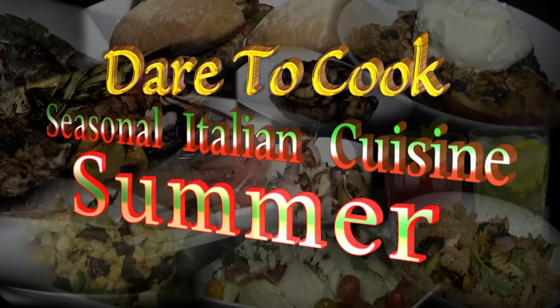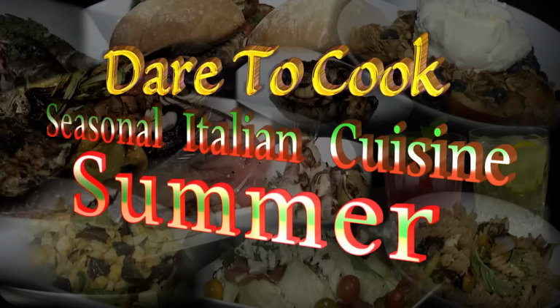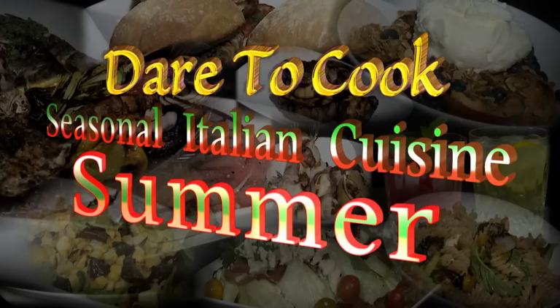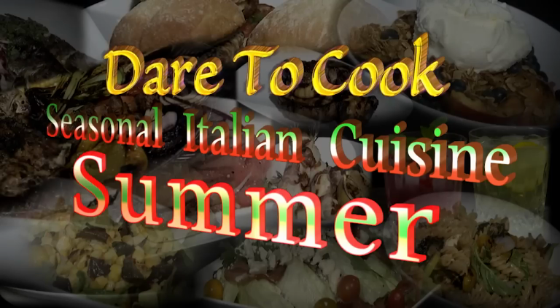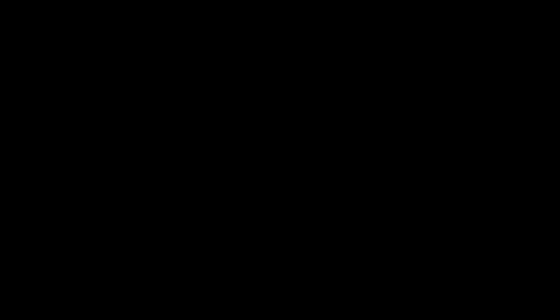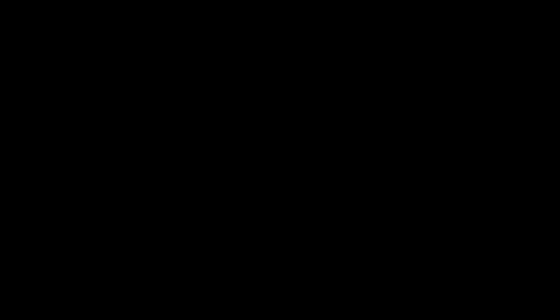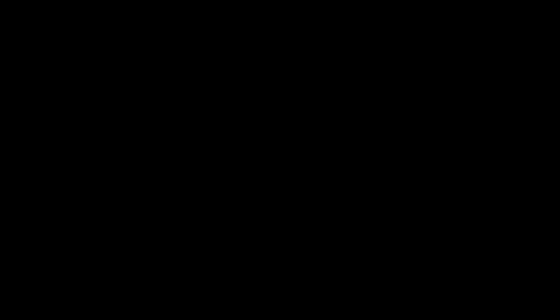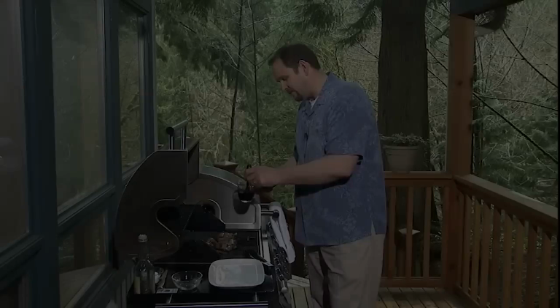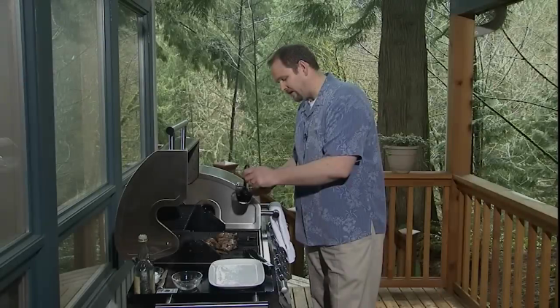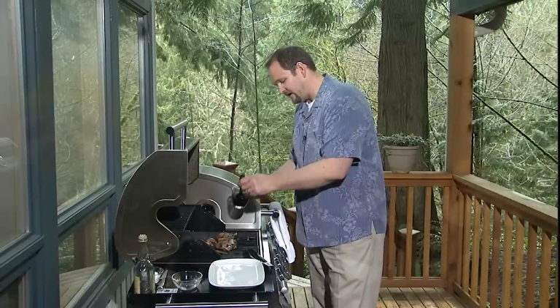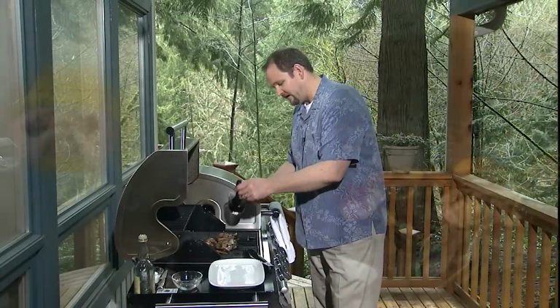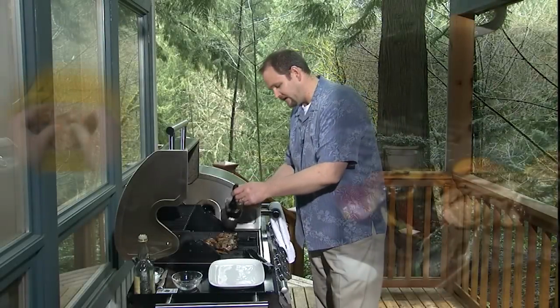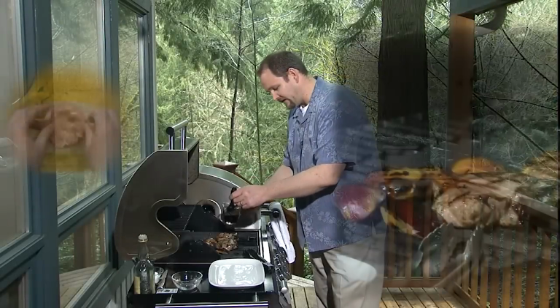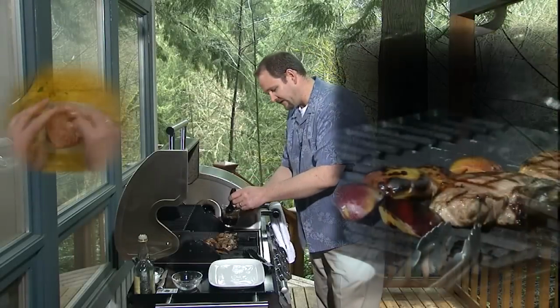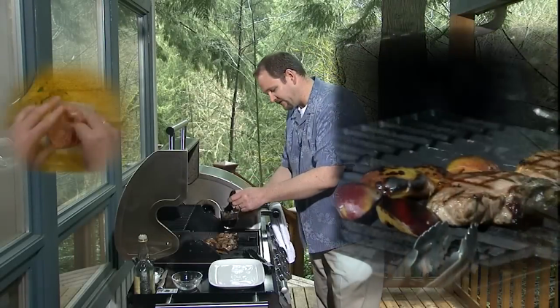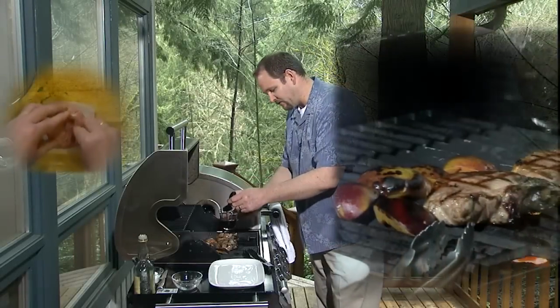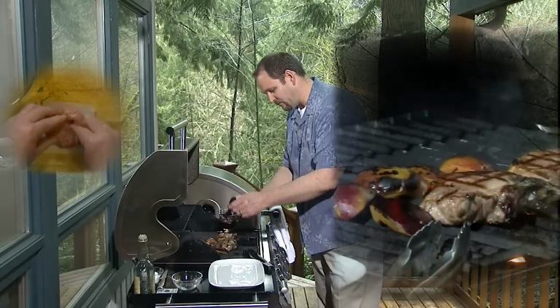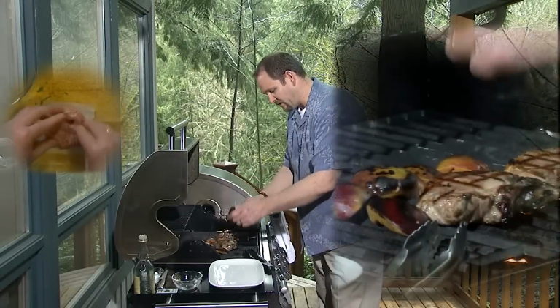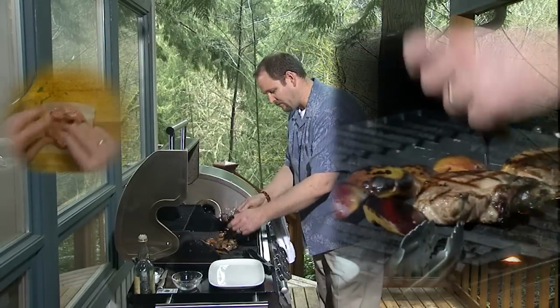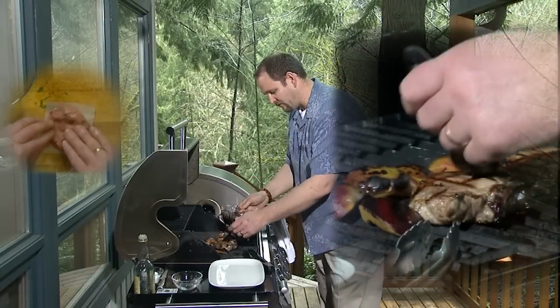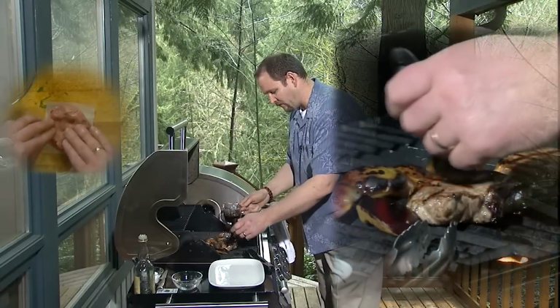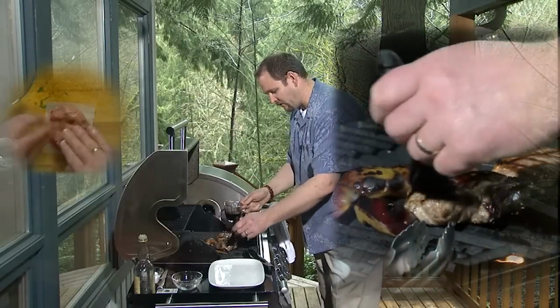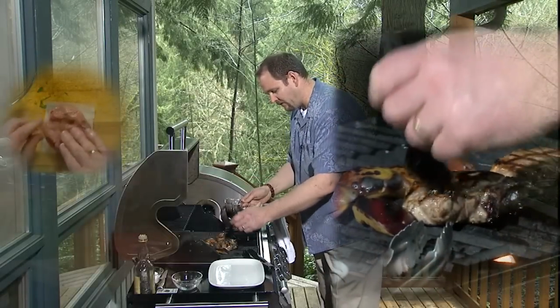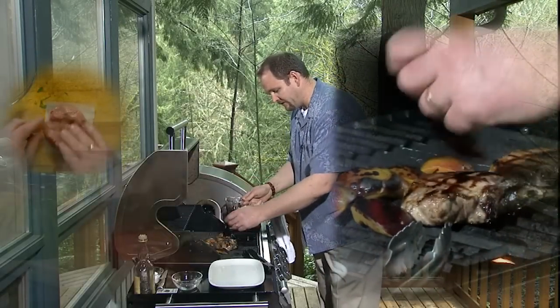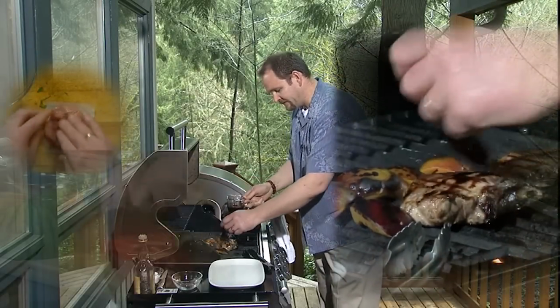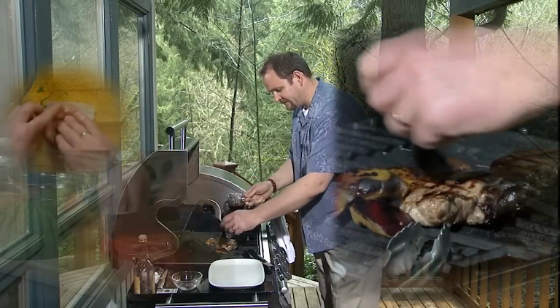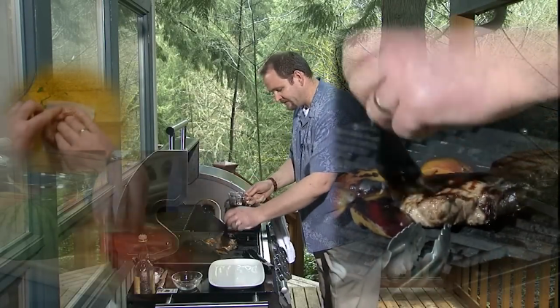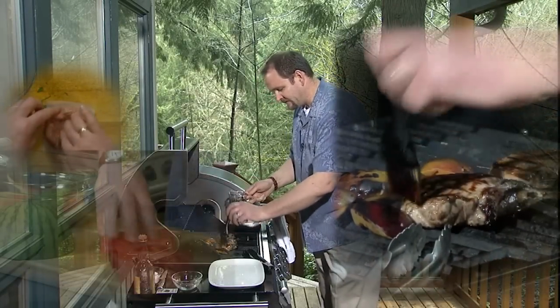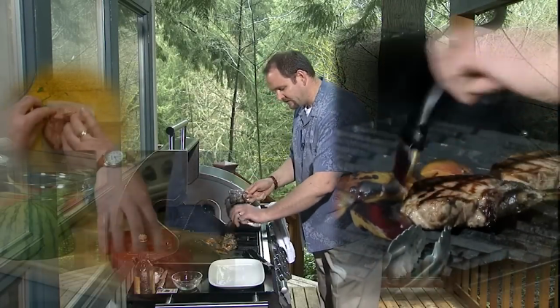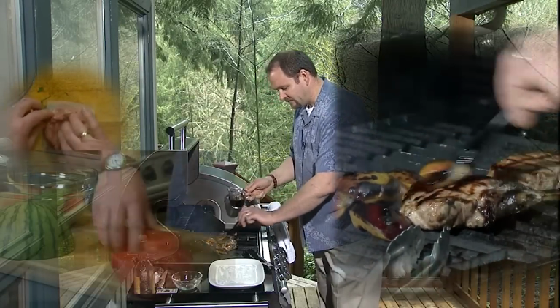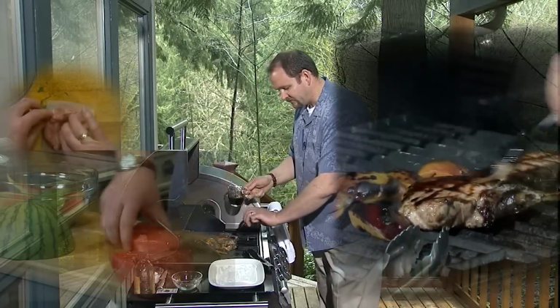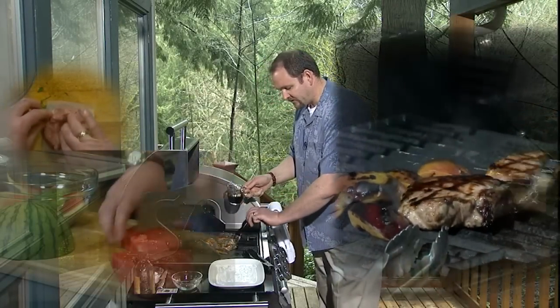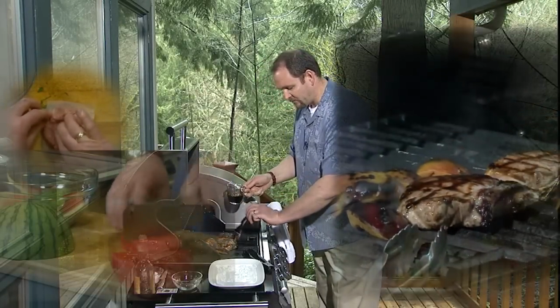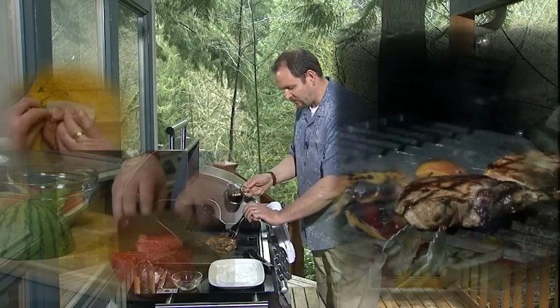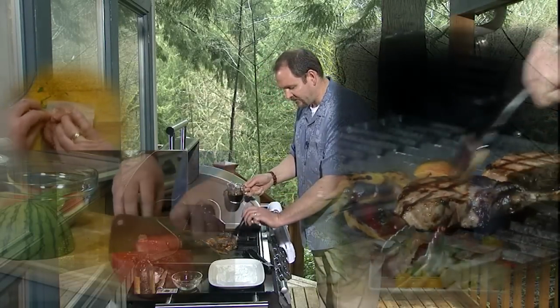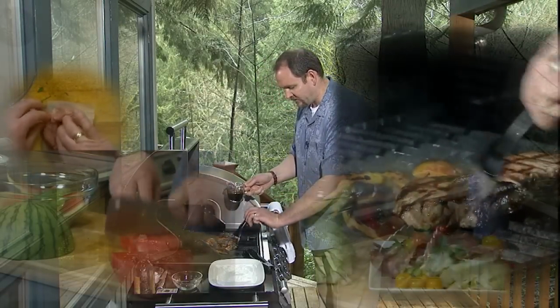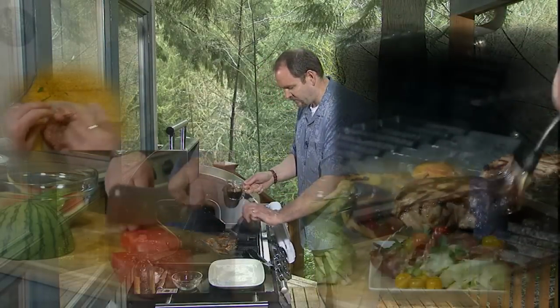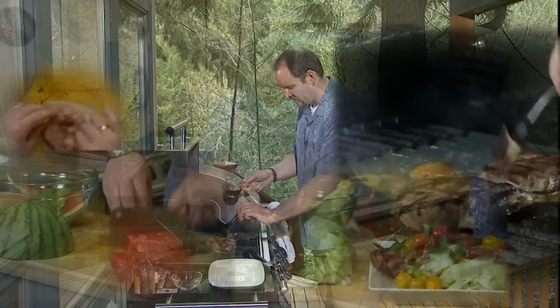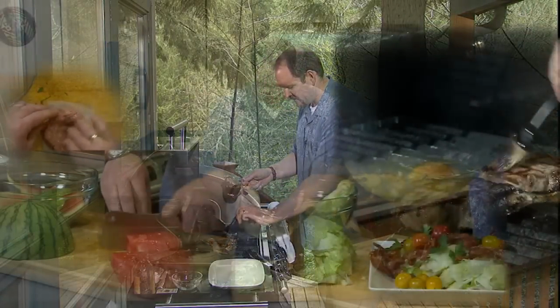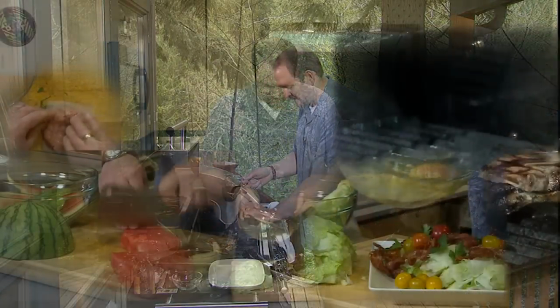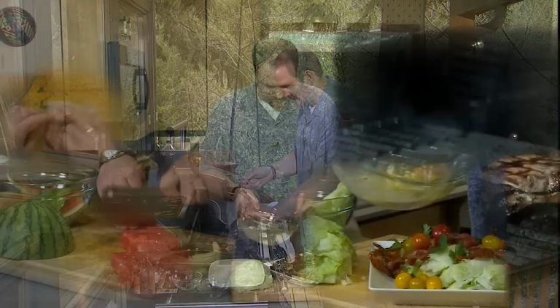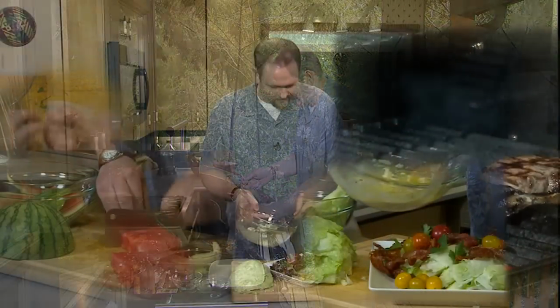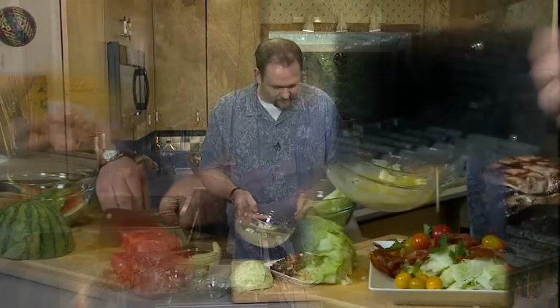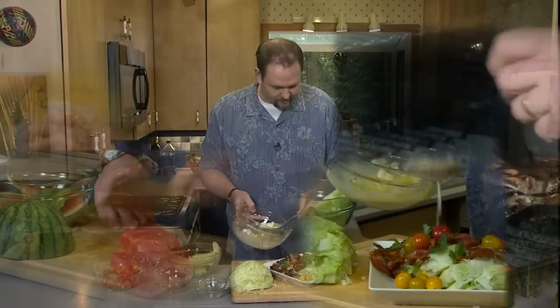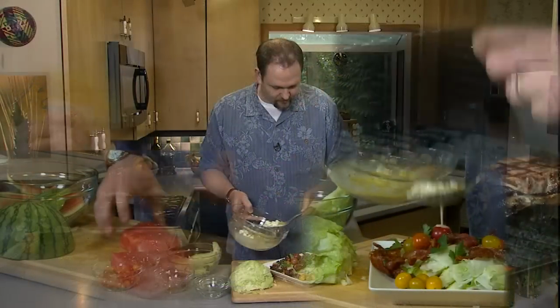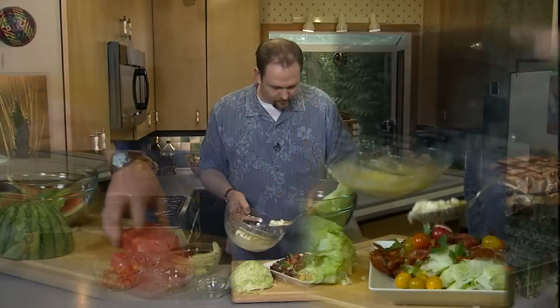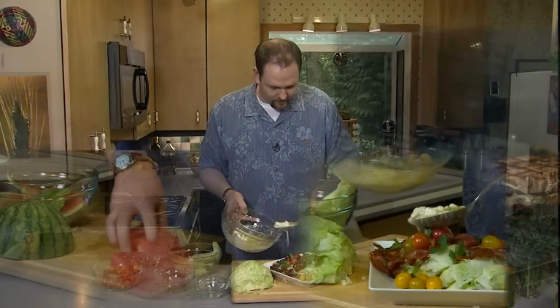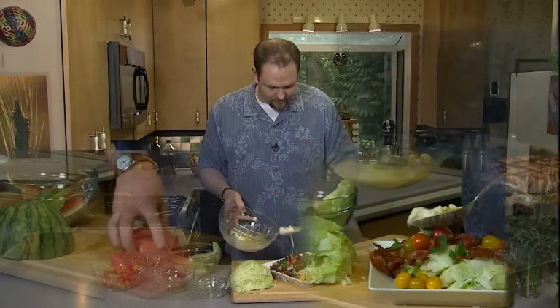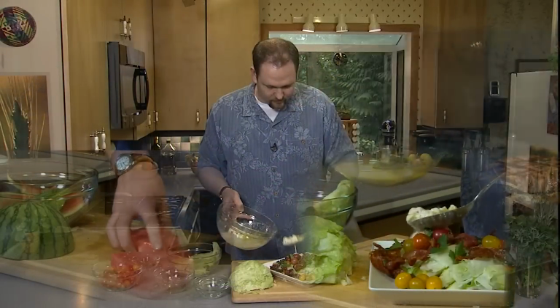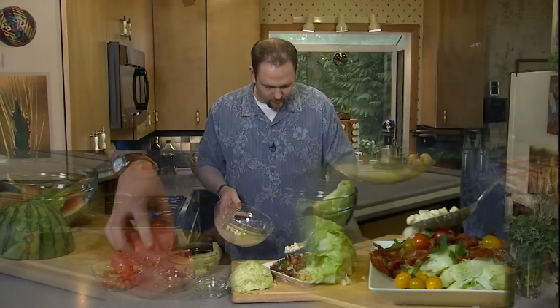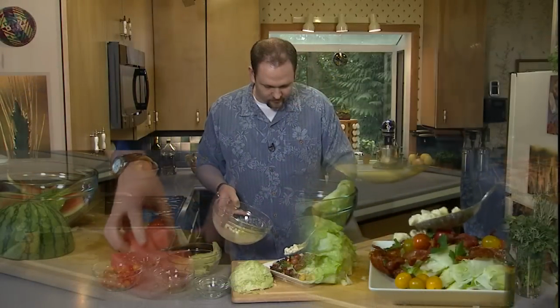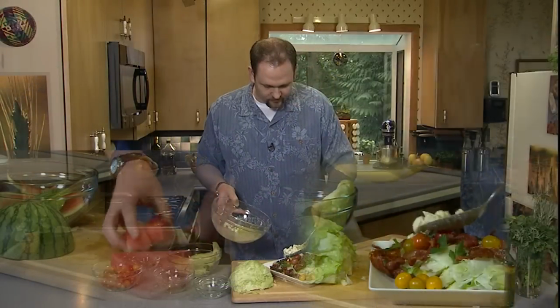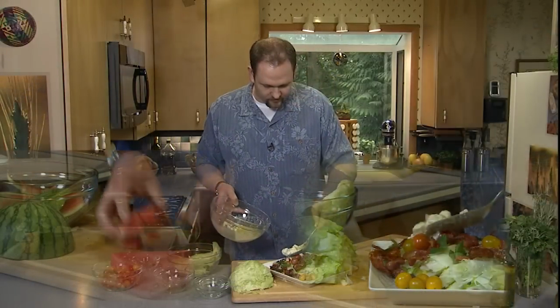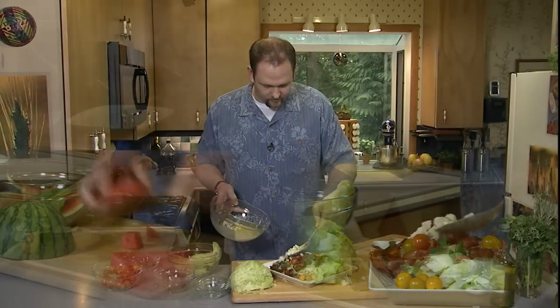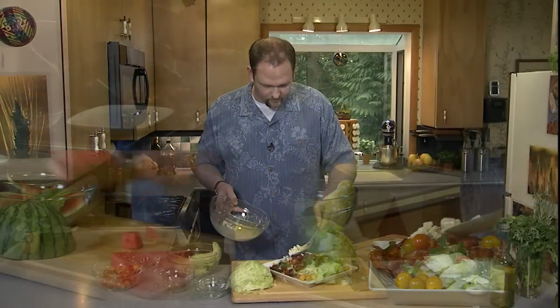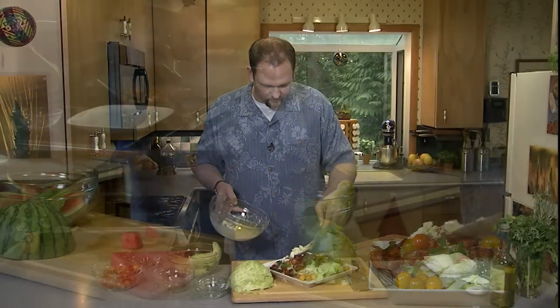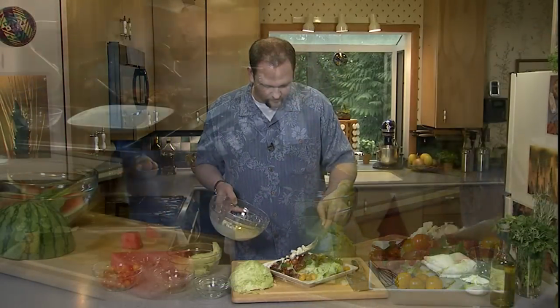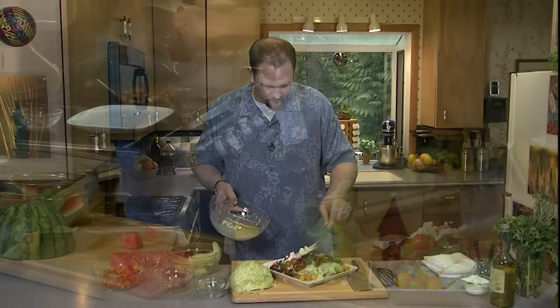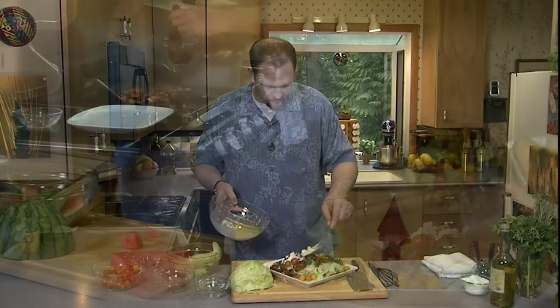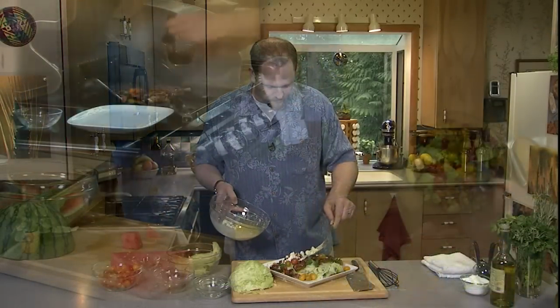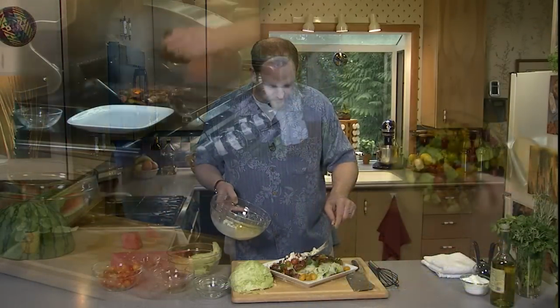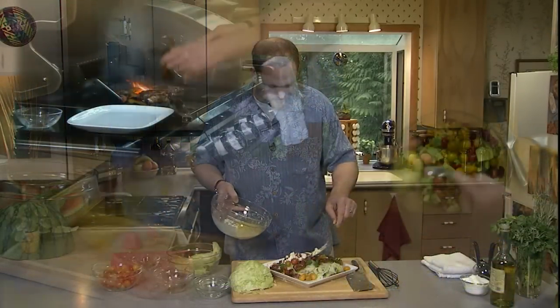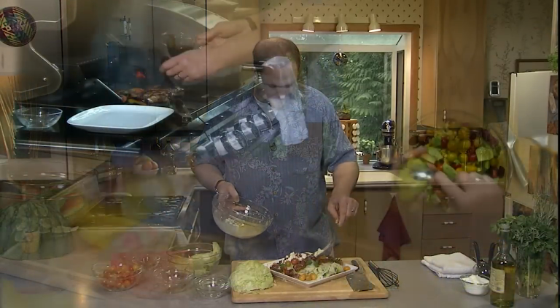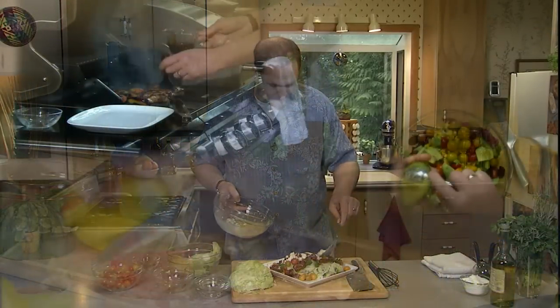This is the balsamic honey glaze that we made before. I'm just going to brush it over the top, and off the bottom we're just going to drizzle it right over the top.